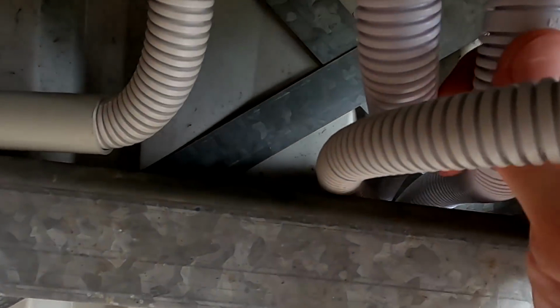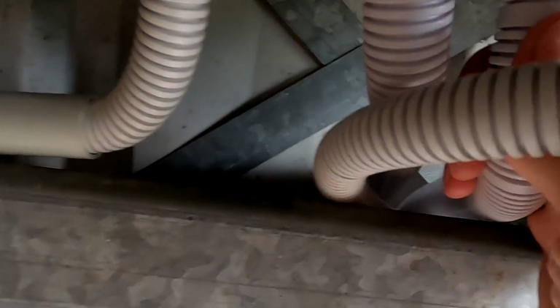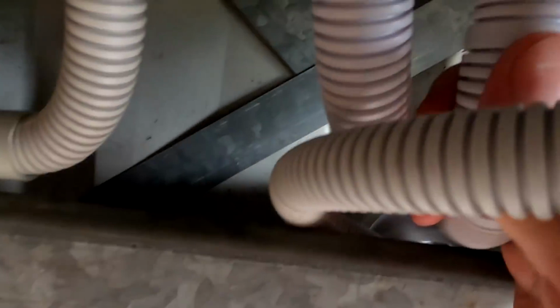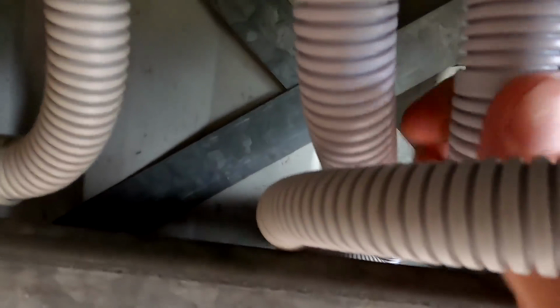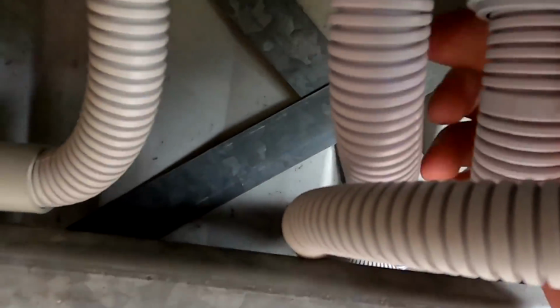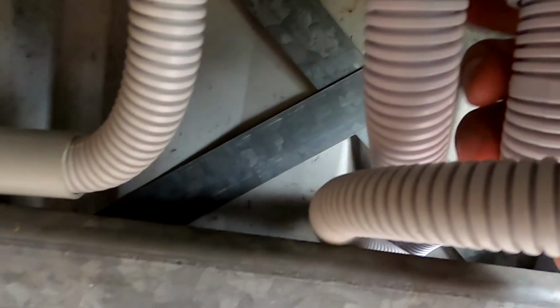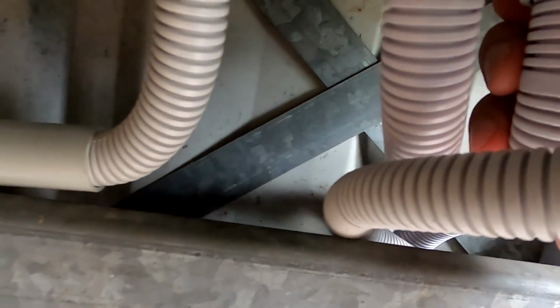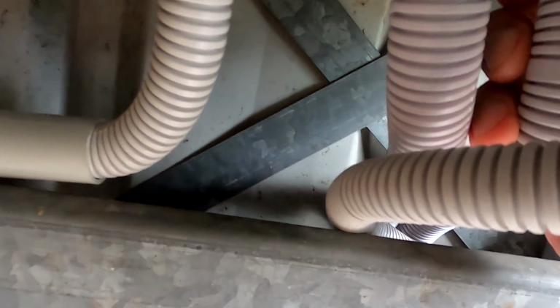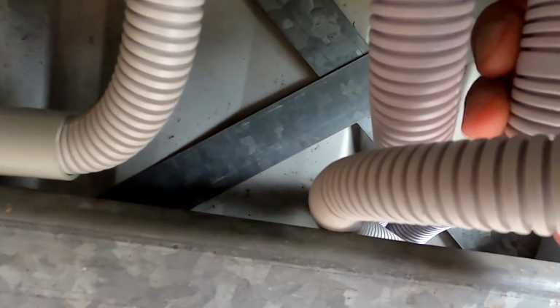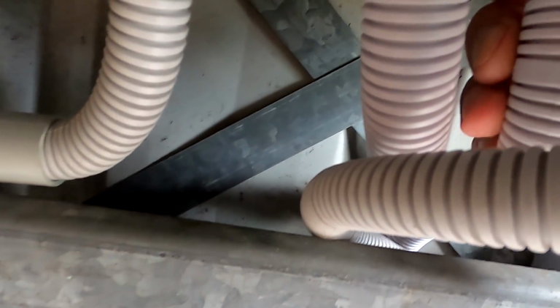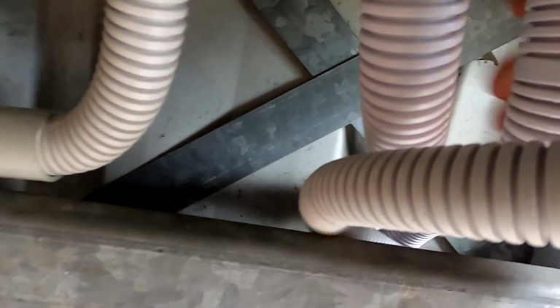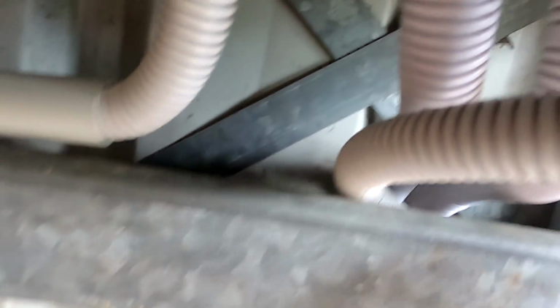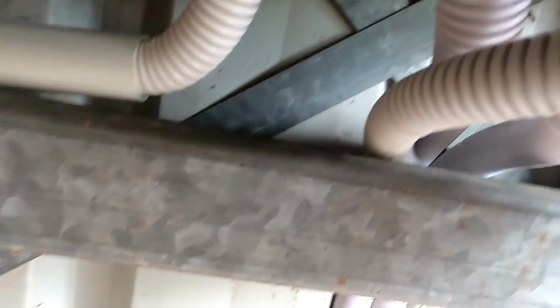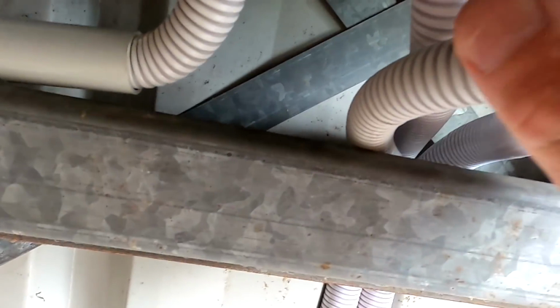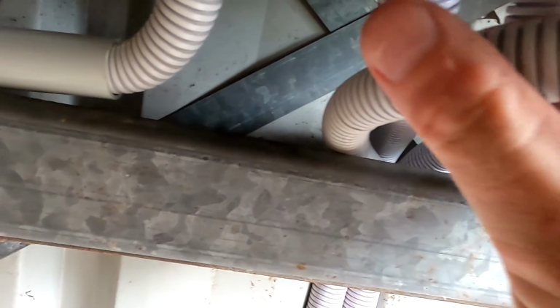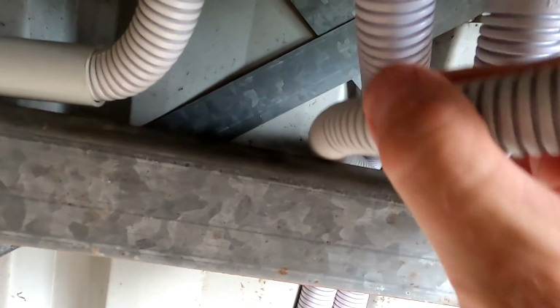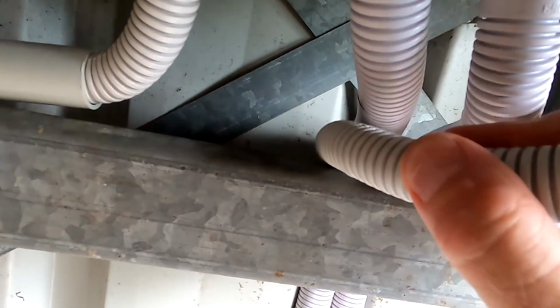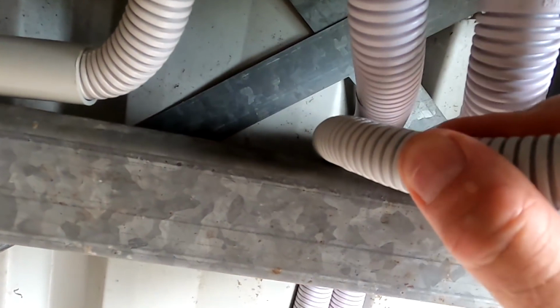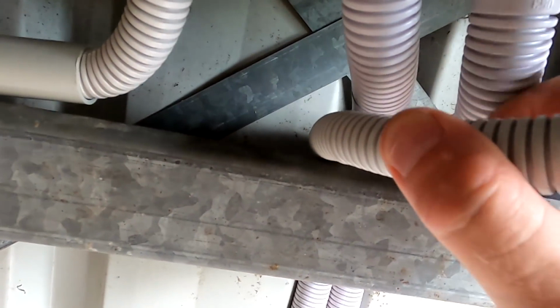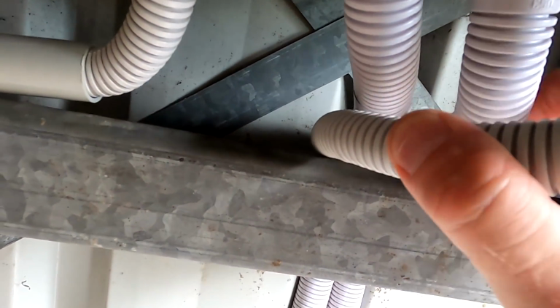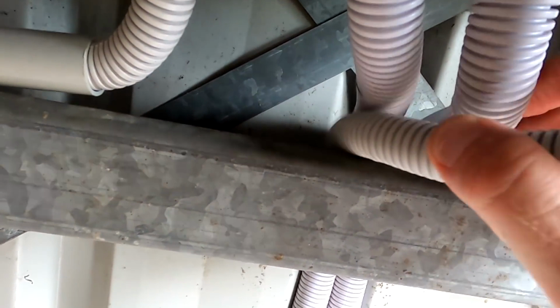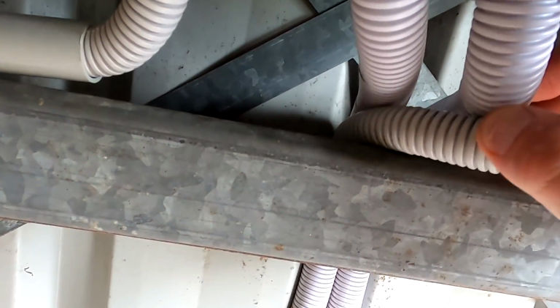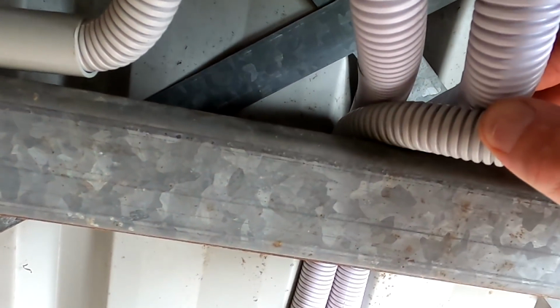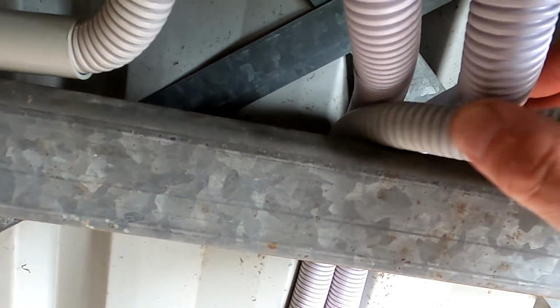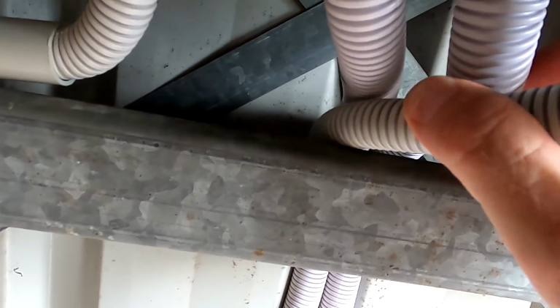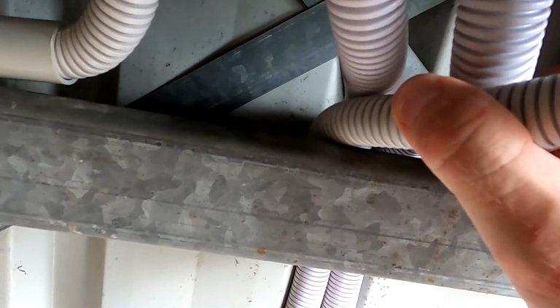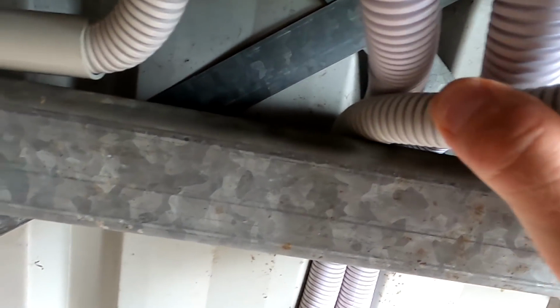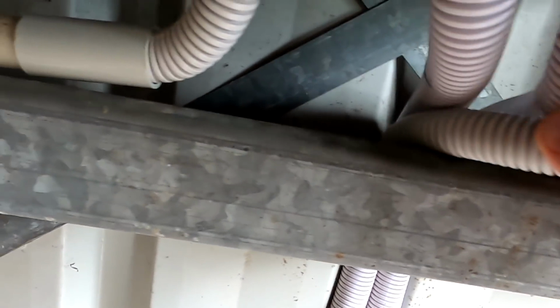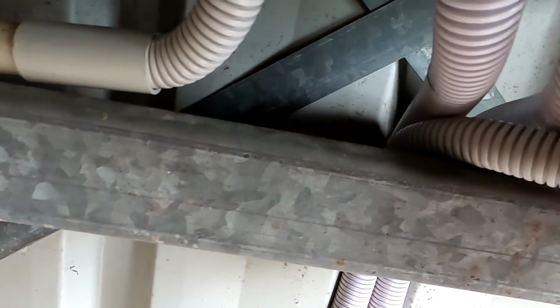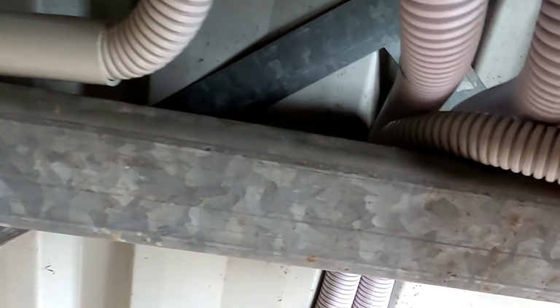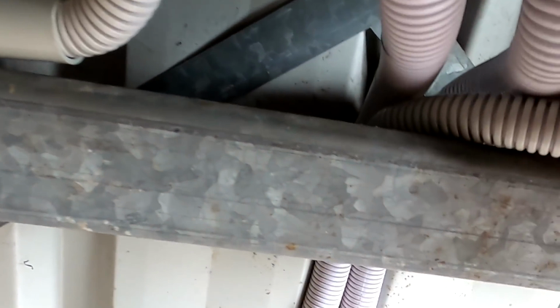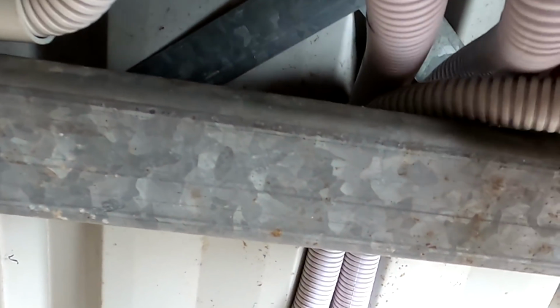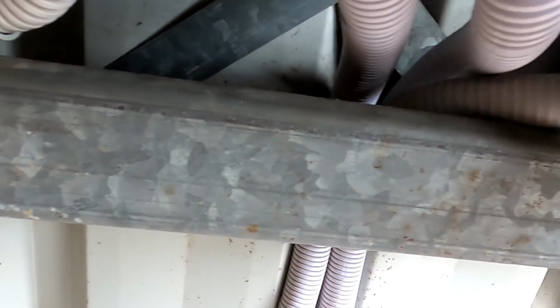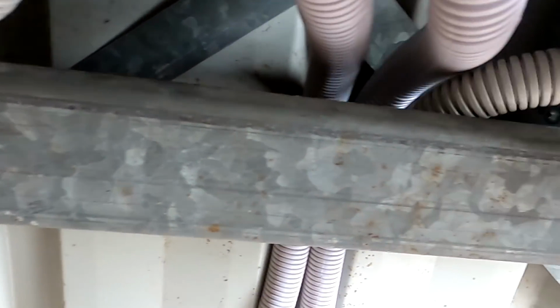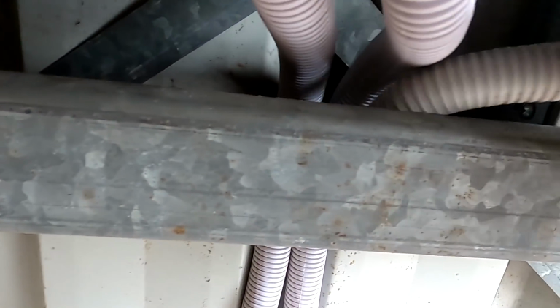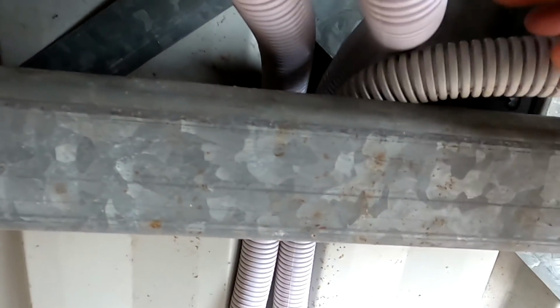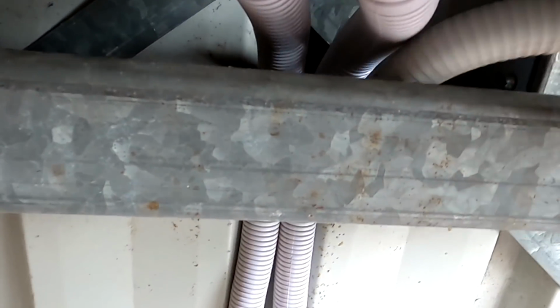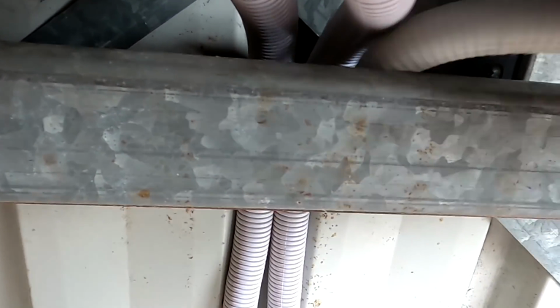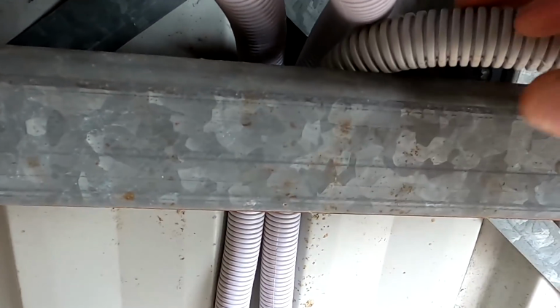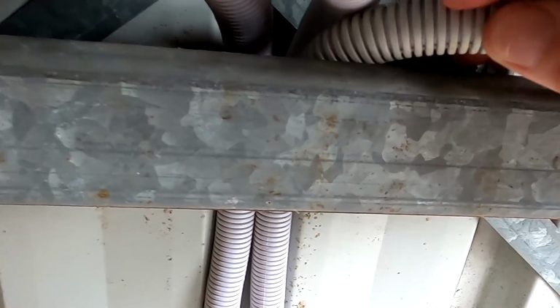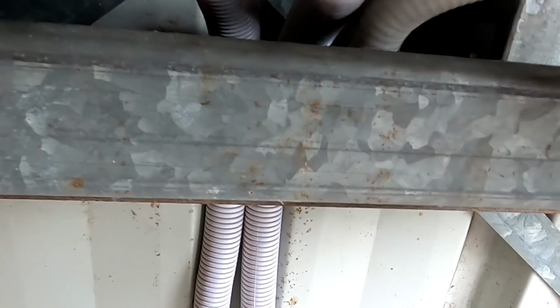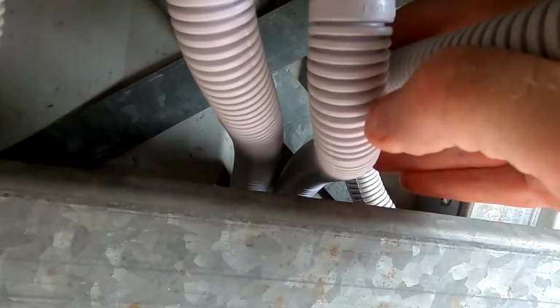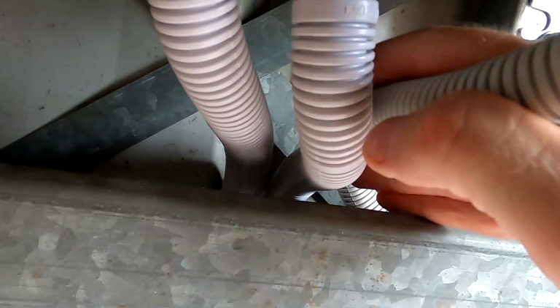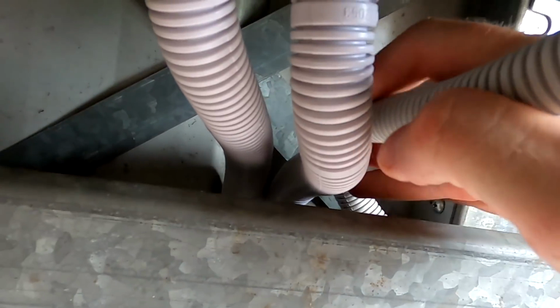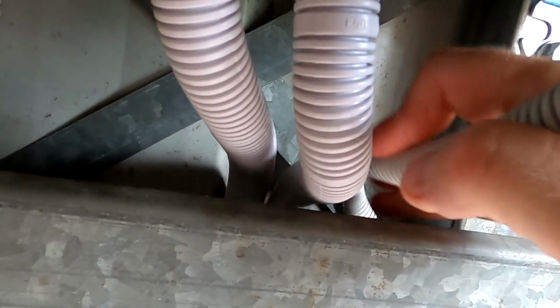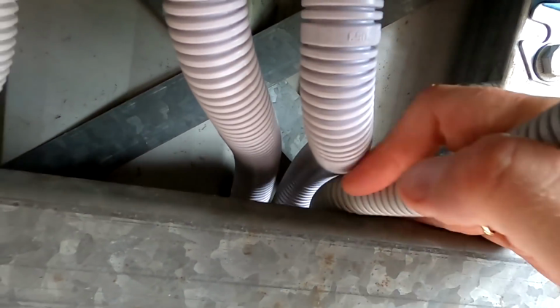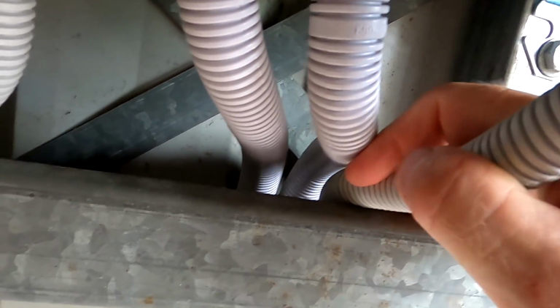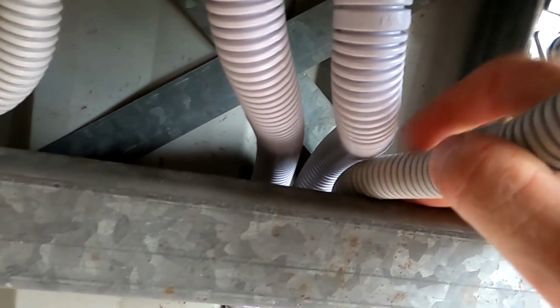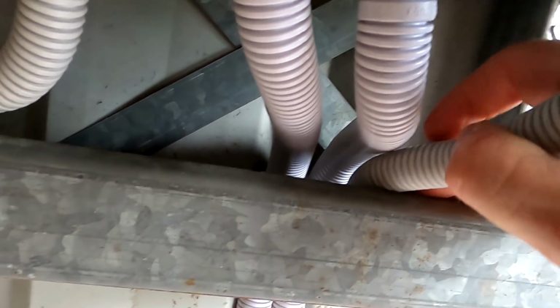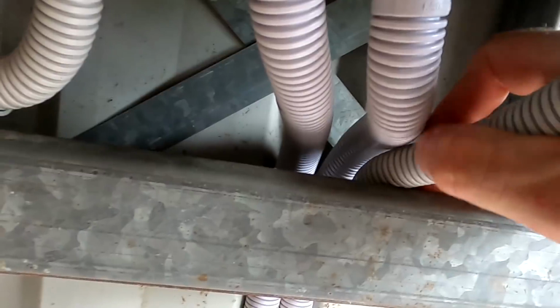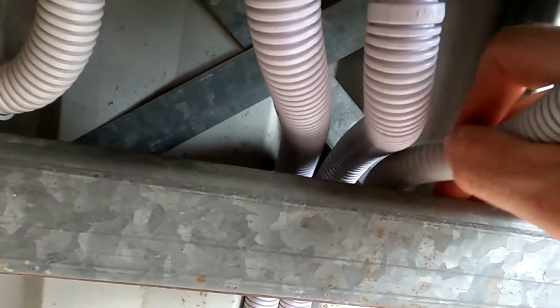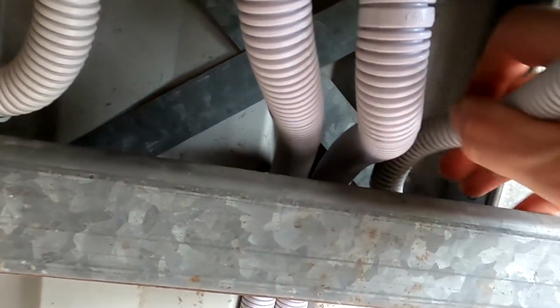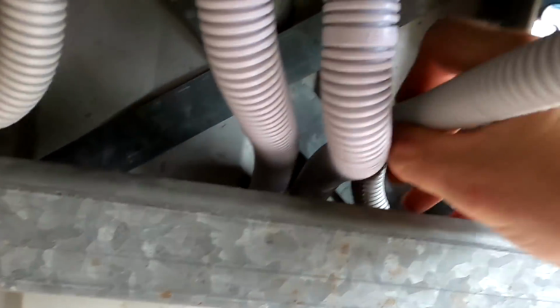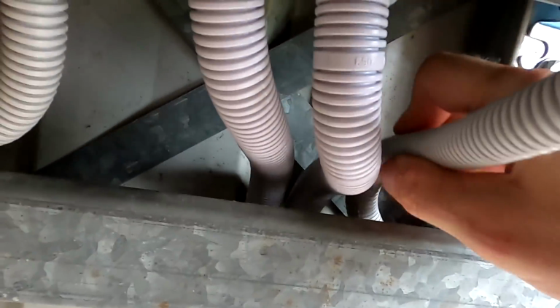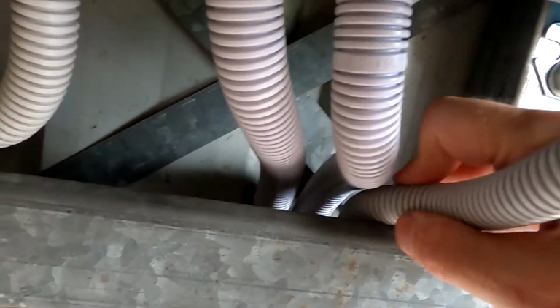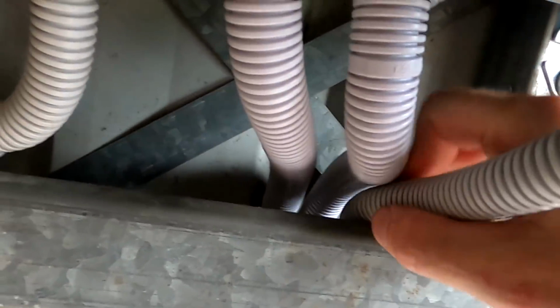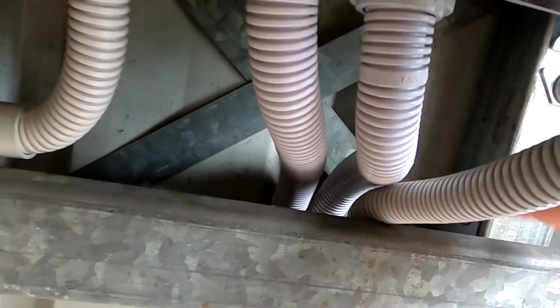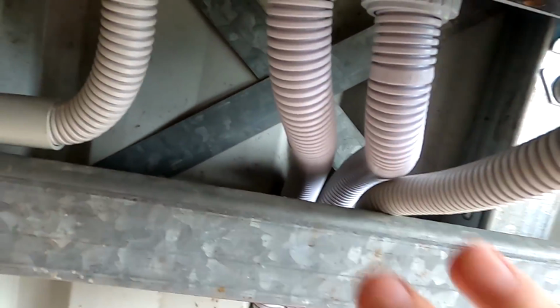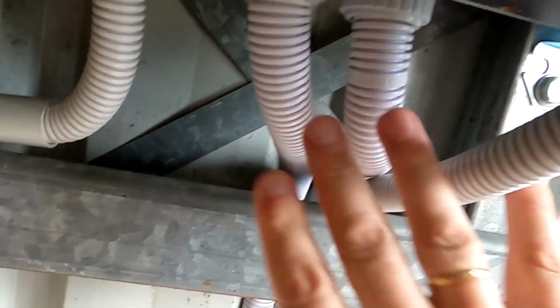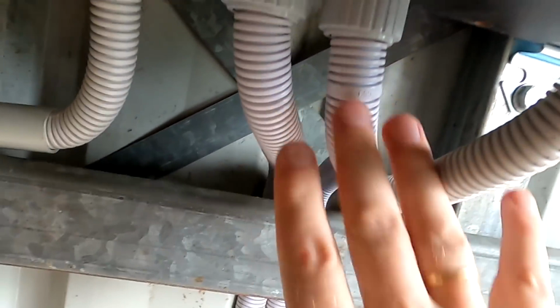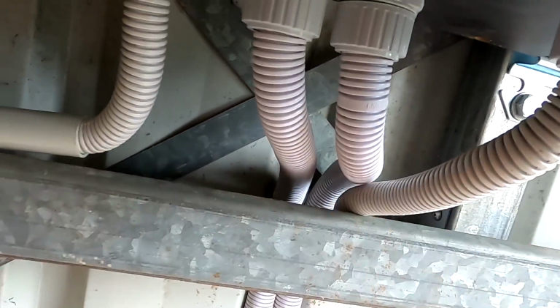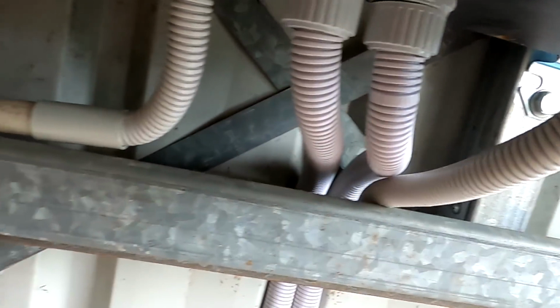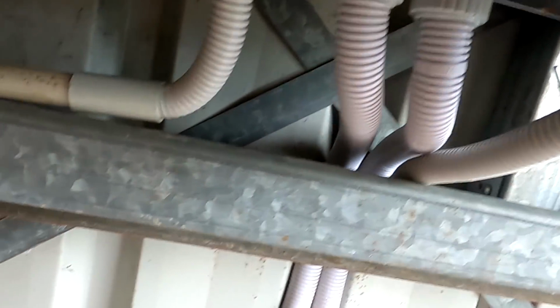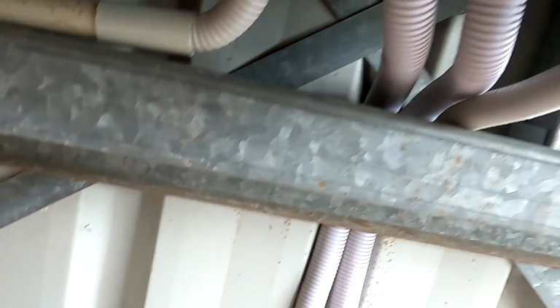That was the only option to get this second conduit in through this tiny gap — but it worked. I got it in. I need to clean up these ducts; I'll clean this up later.